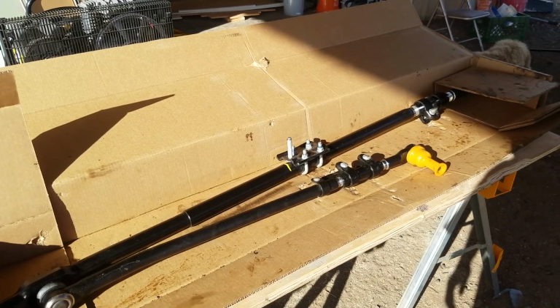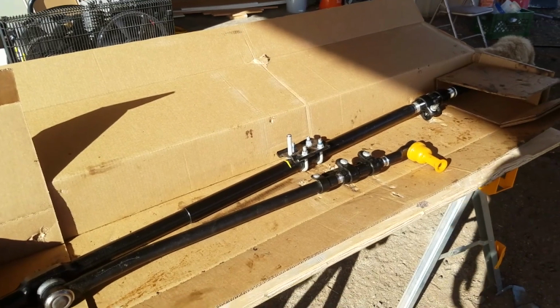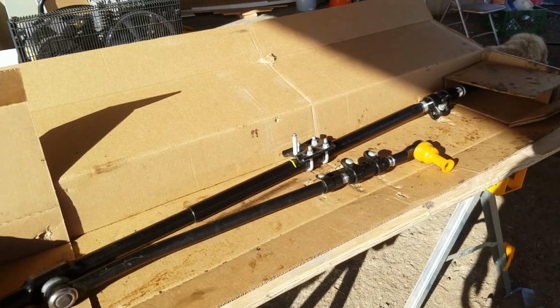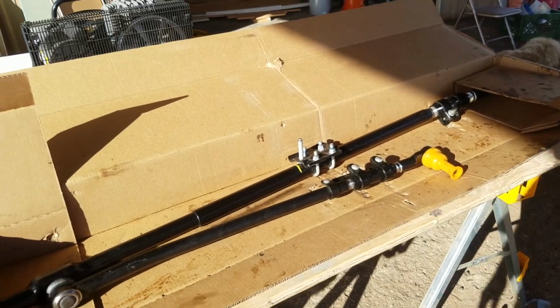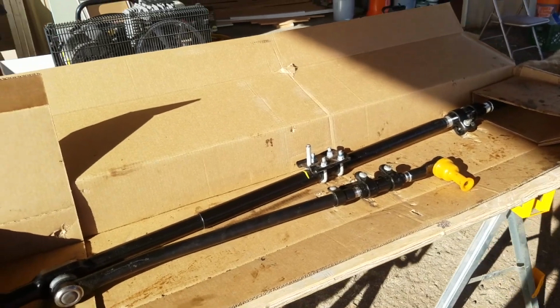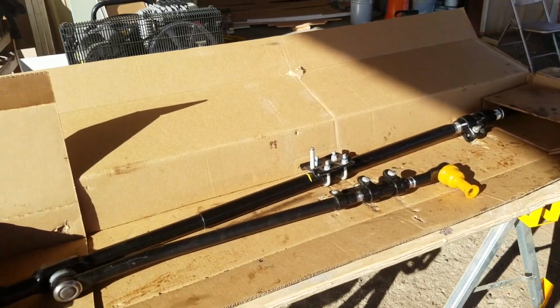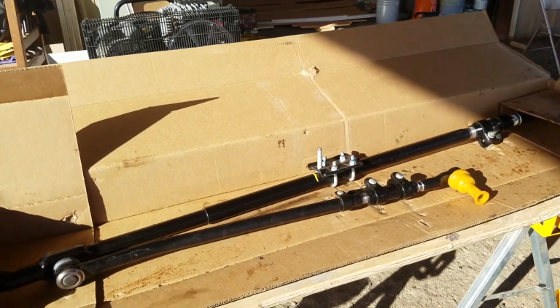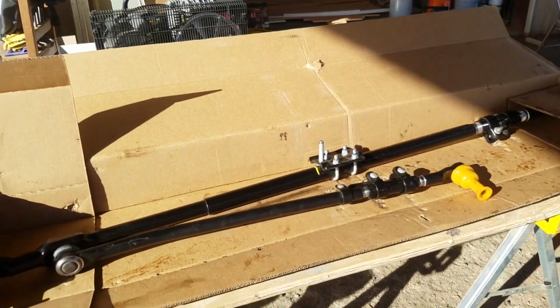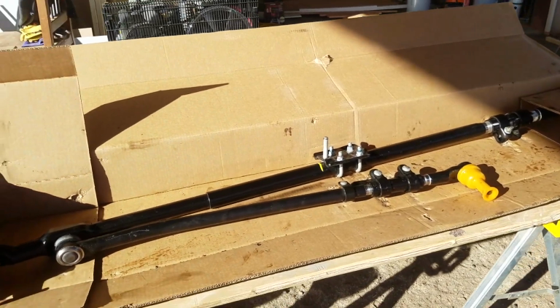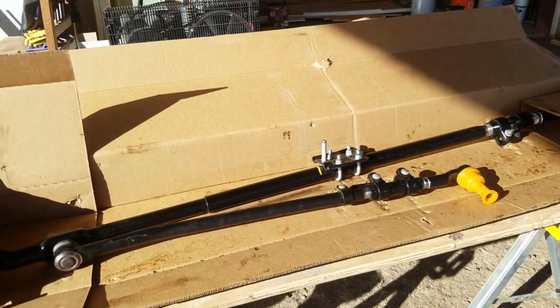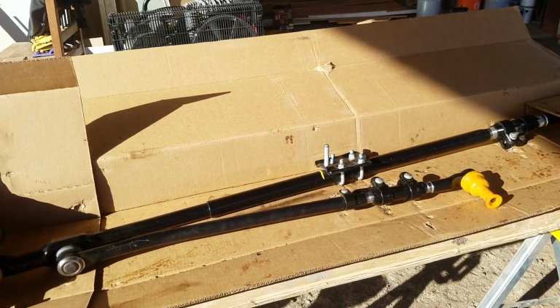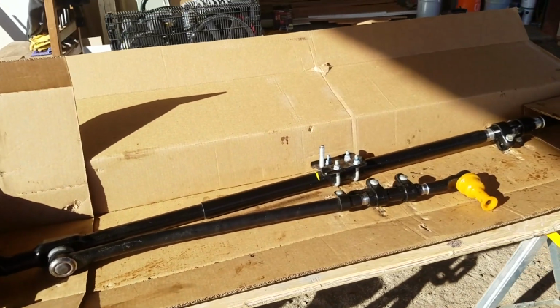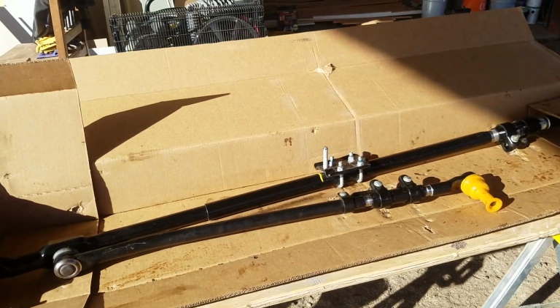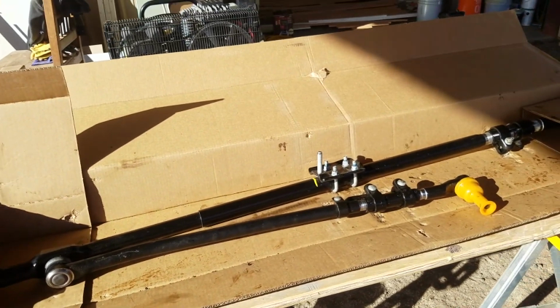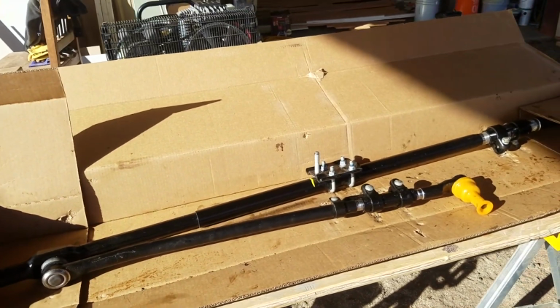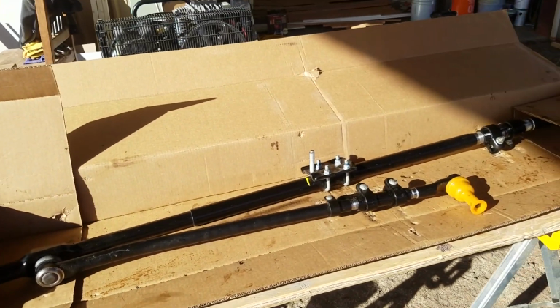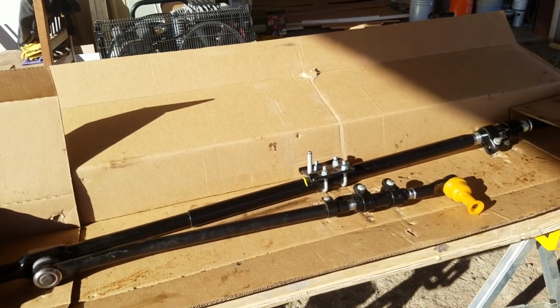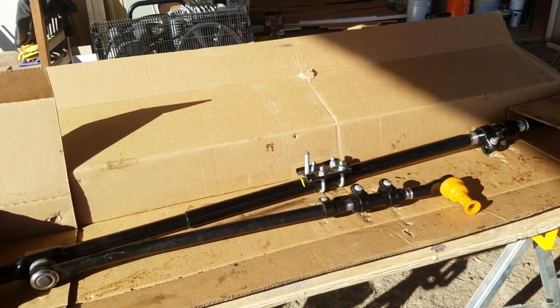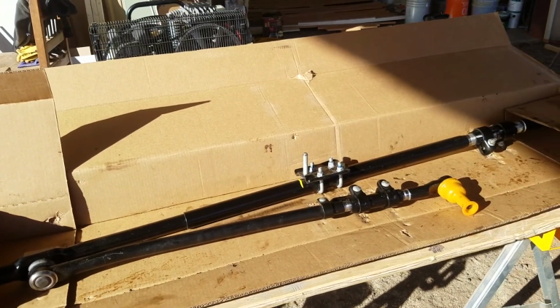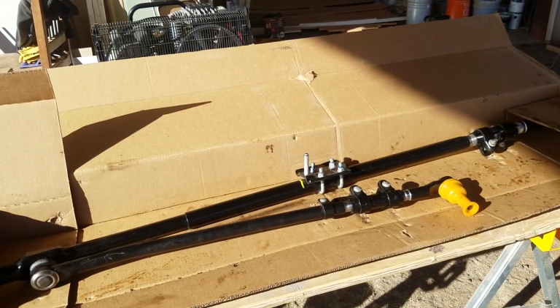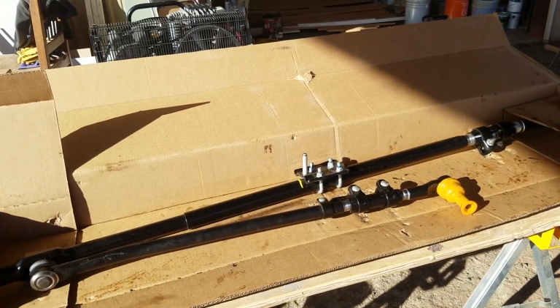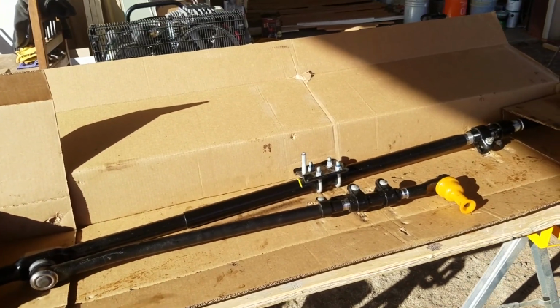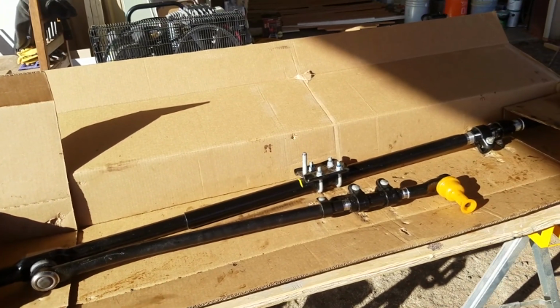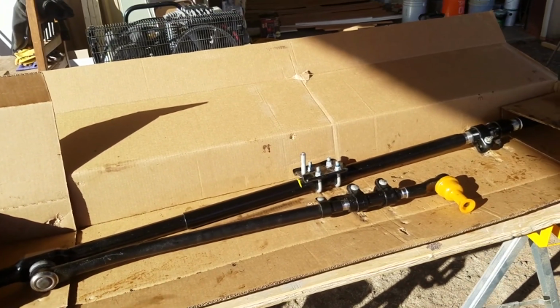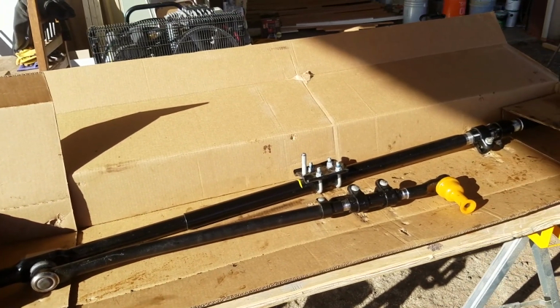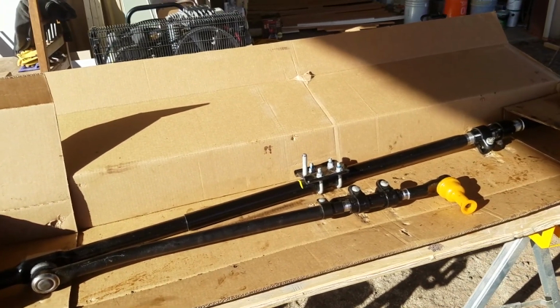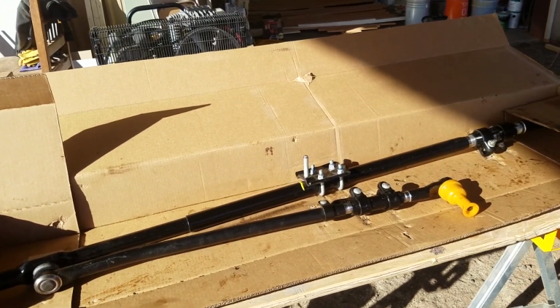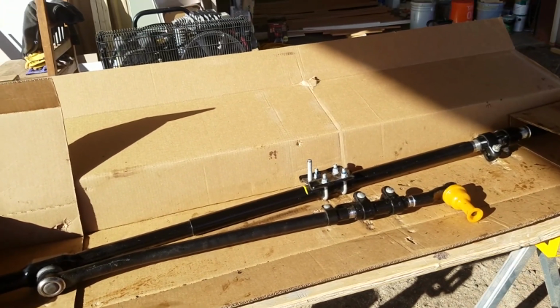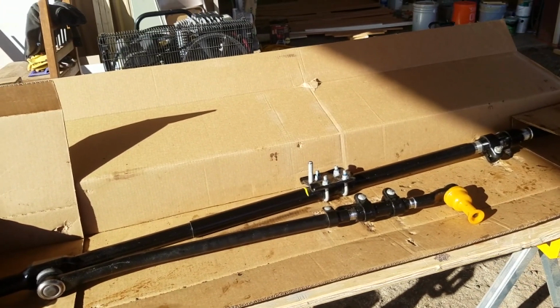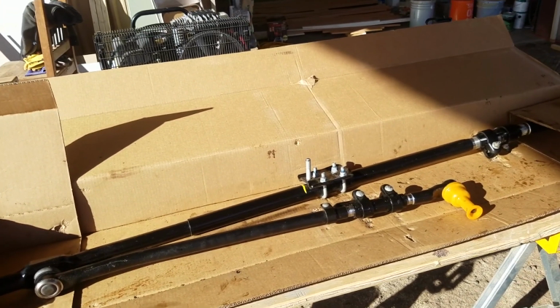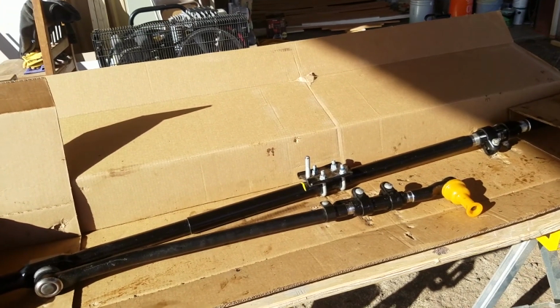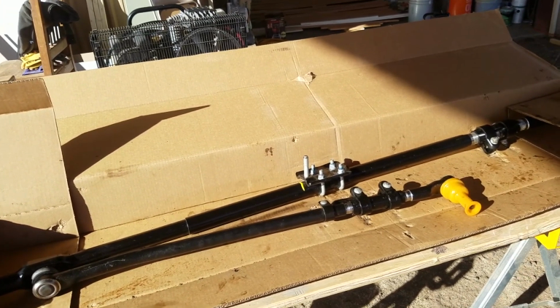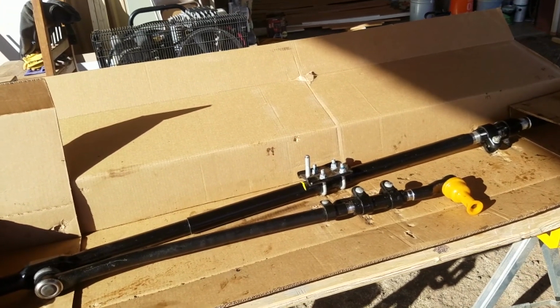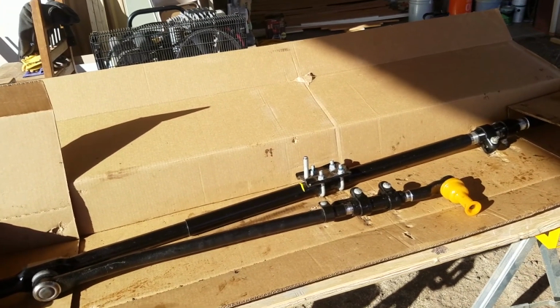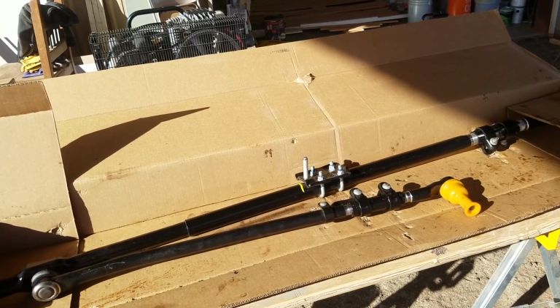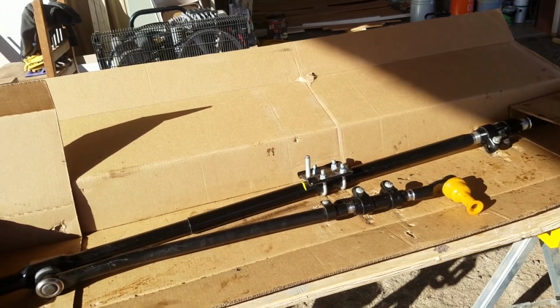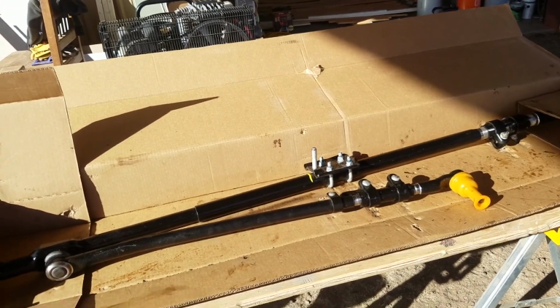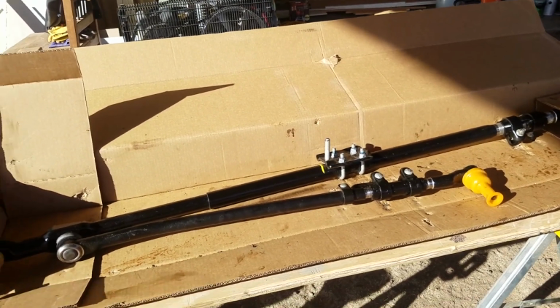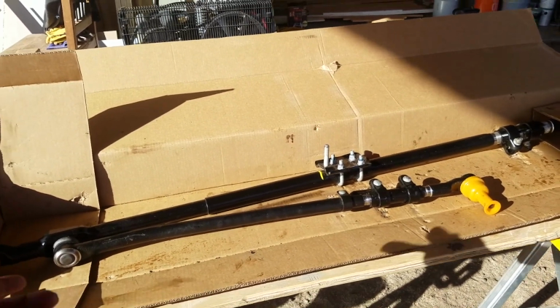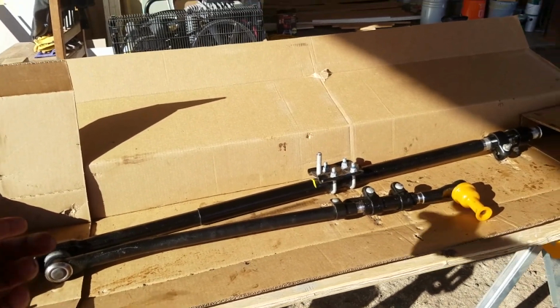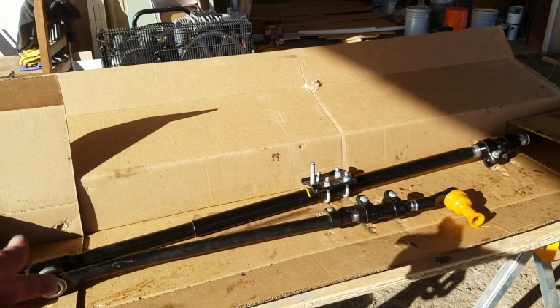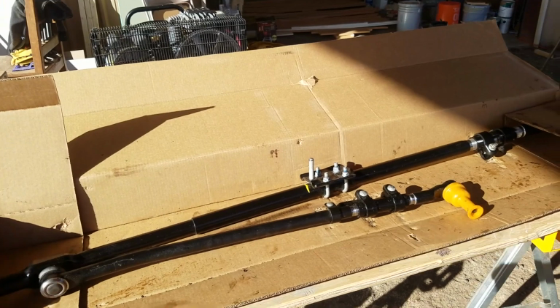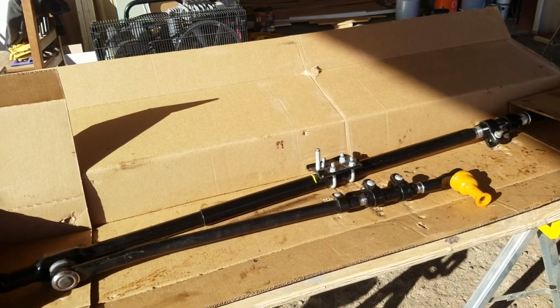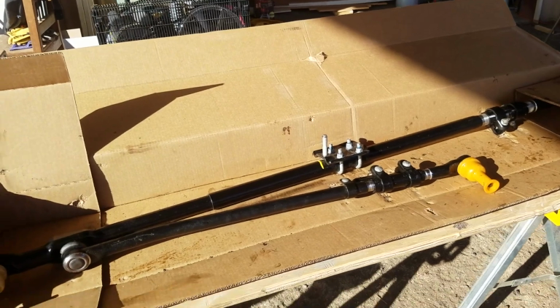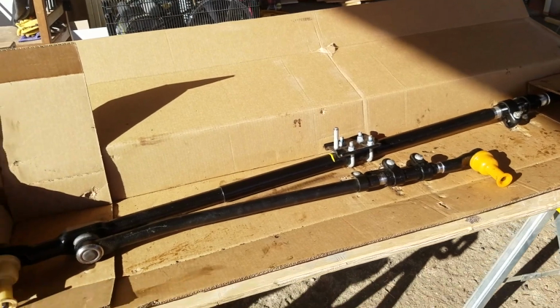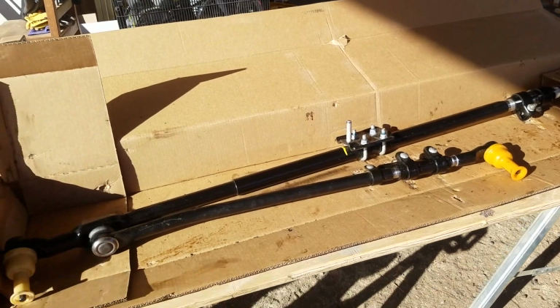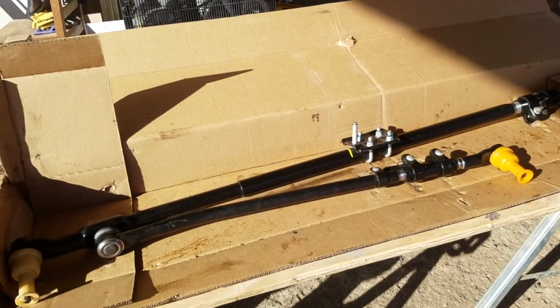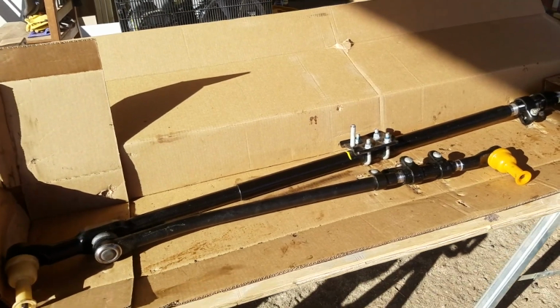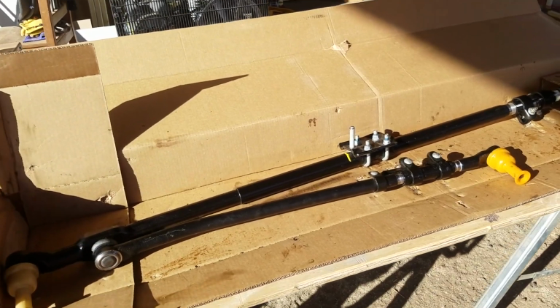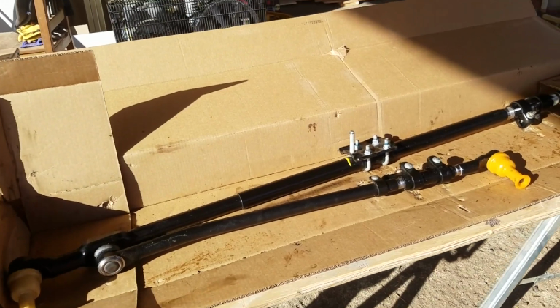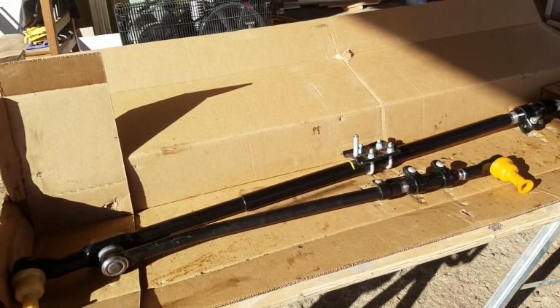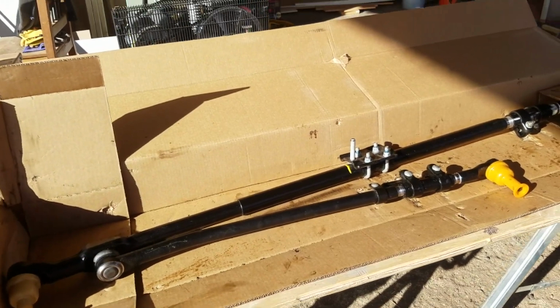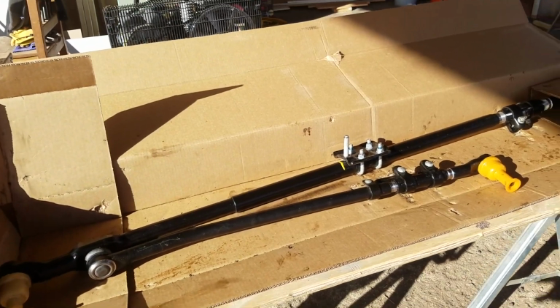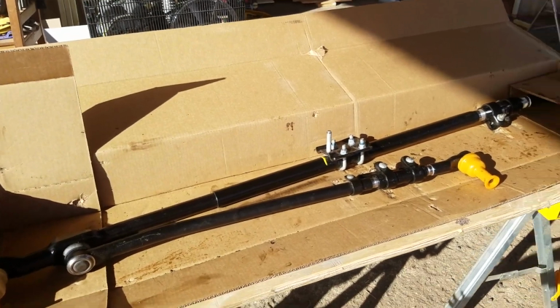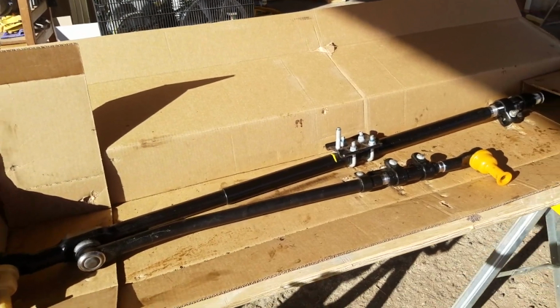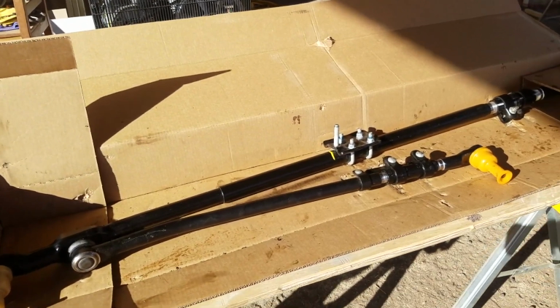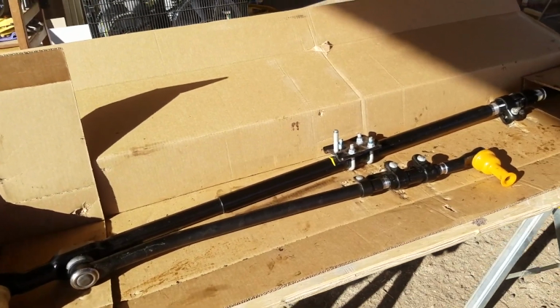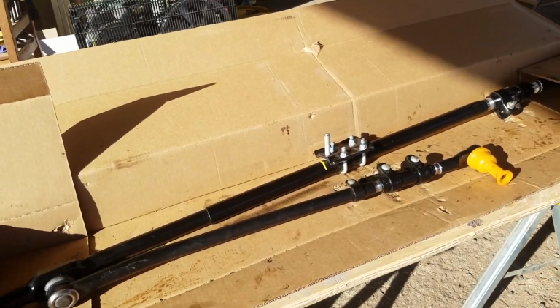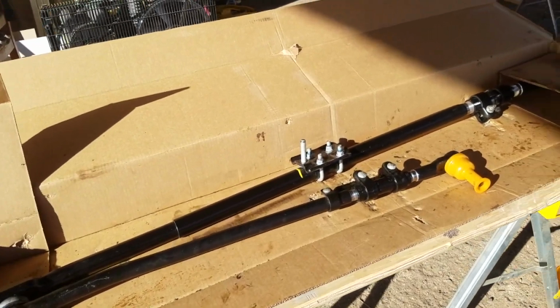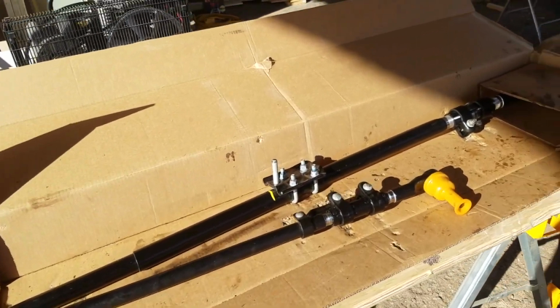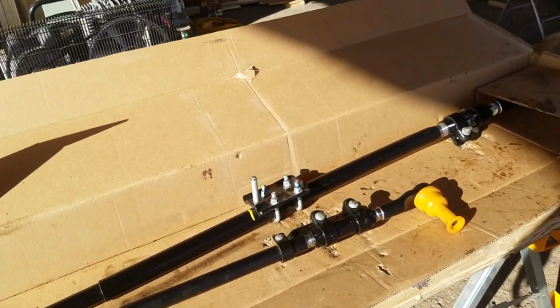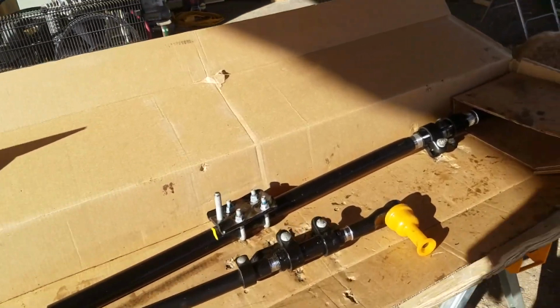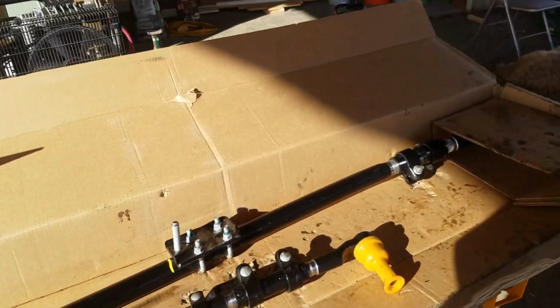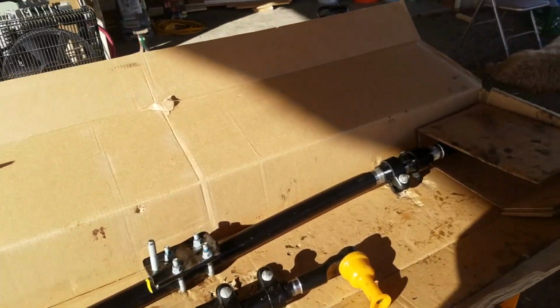The reason you'd want to do this is to cut down on the death wobble factor. When you put something heavy duty like this on there, it pretty much wipes that out.